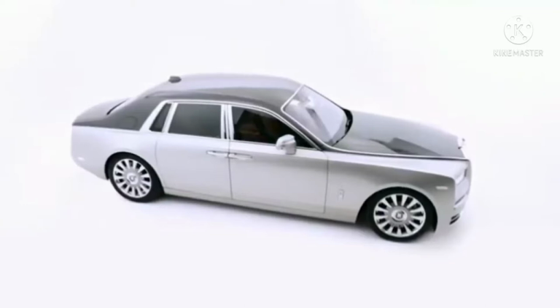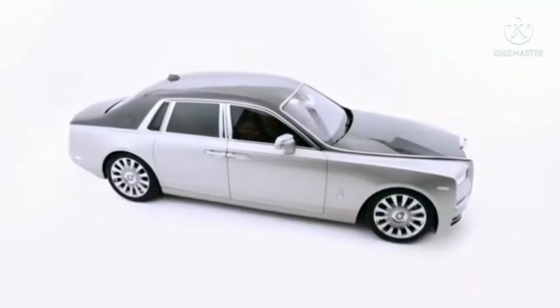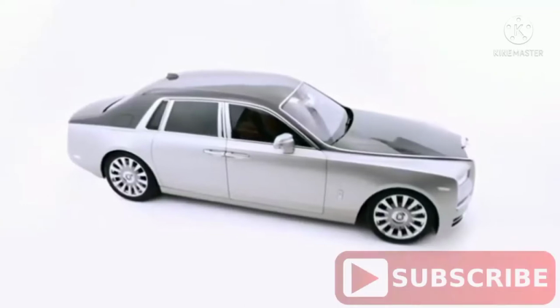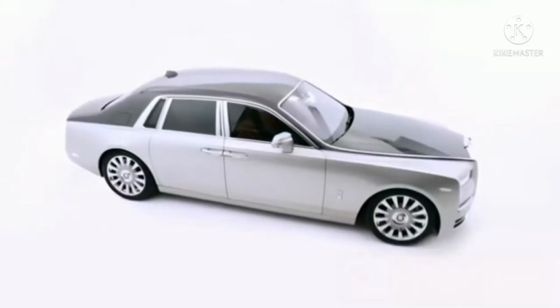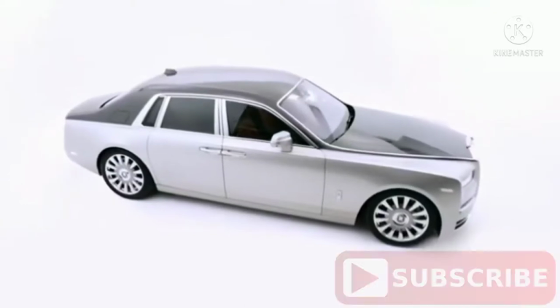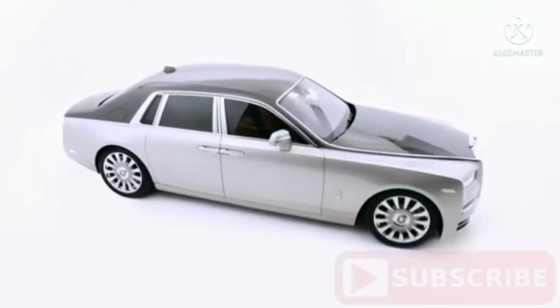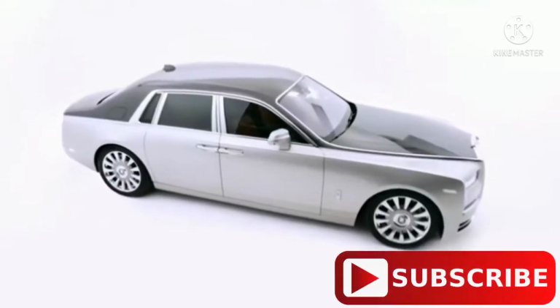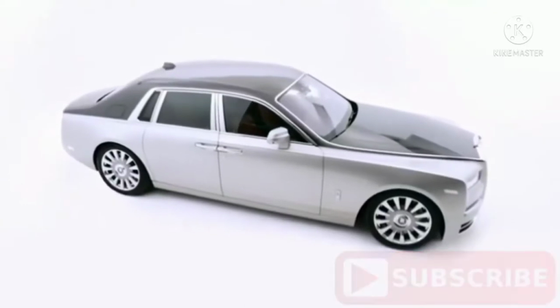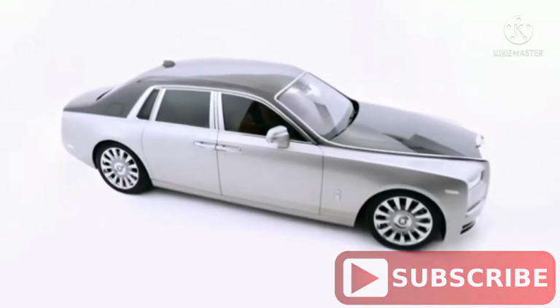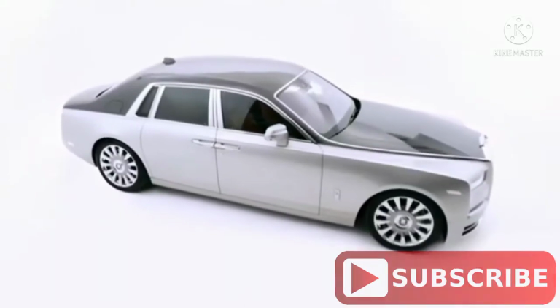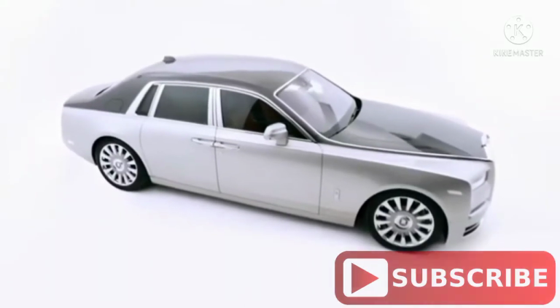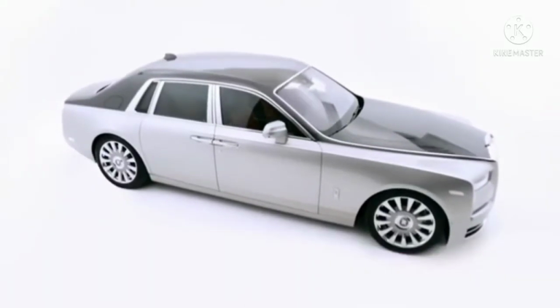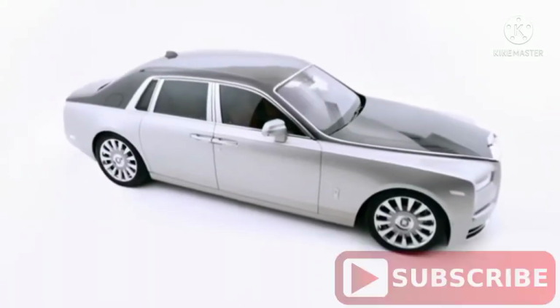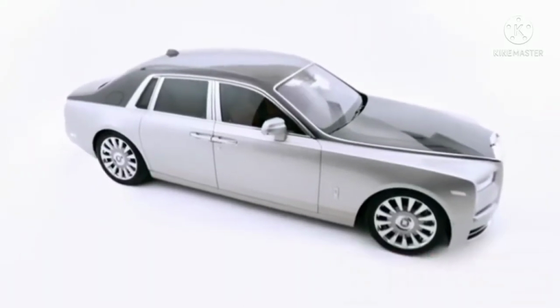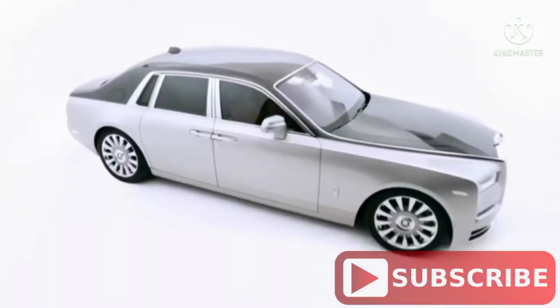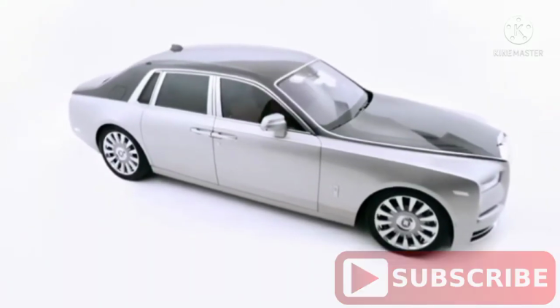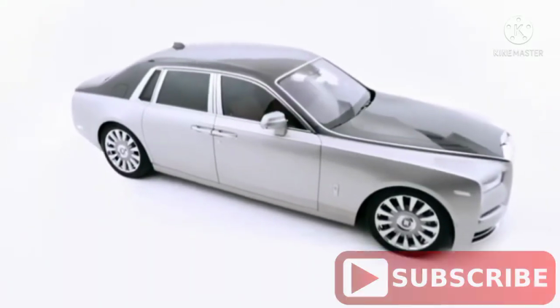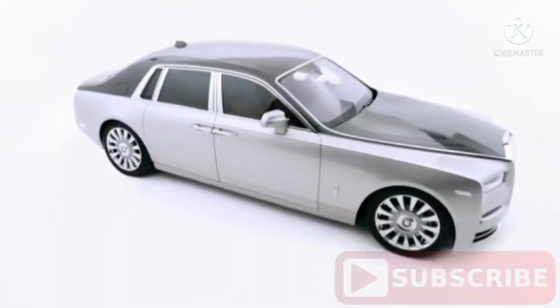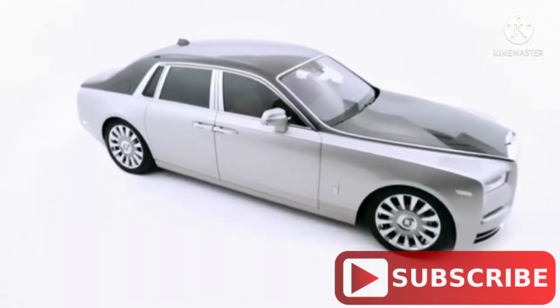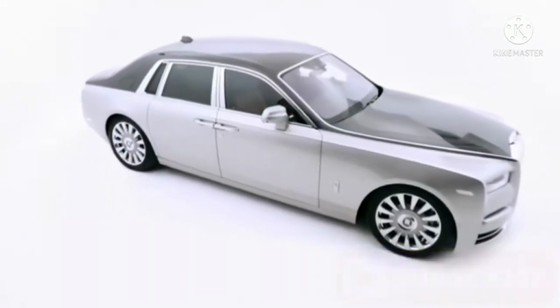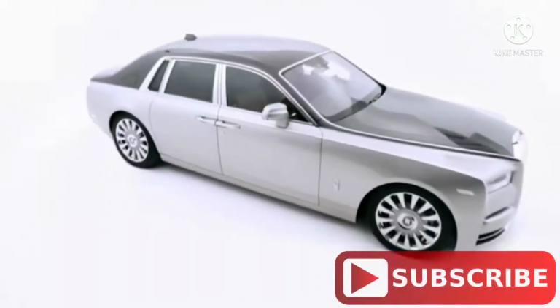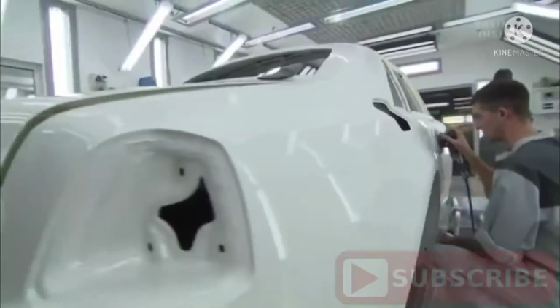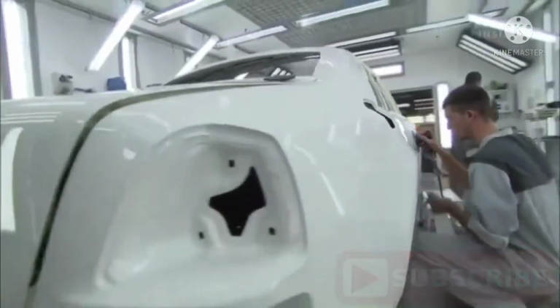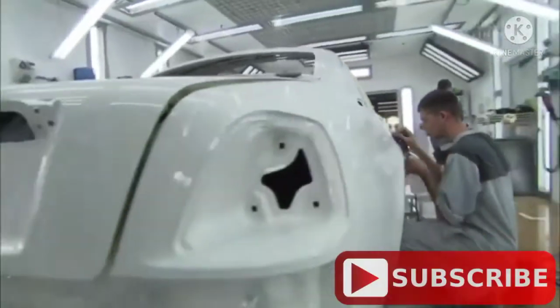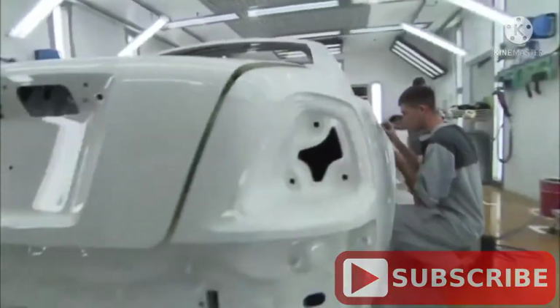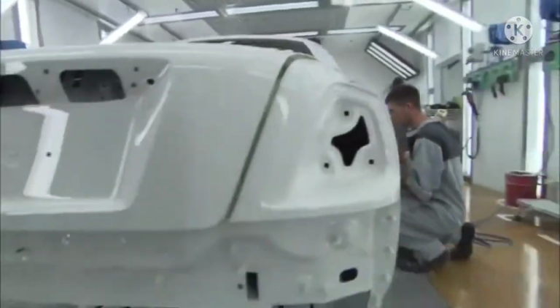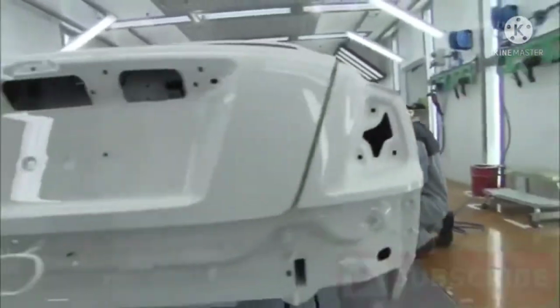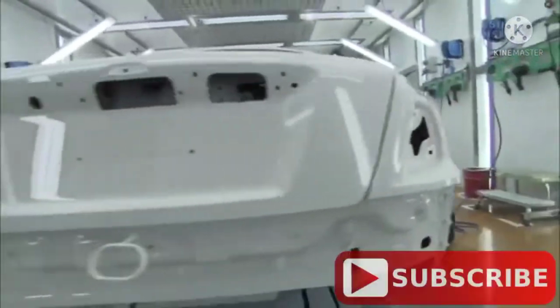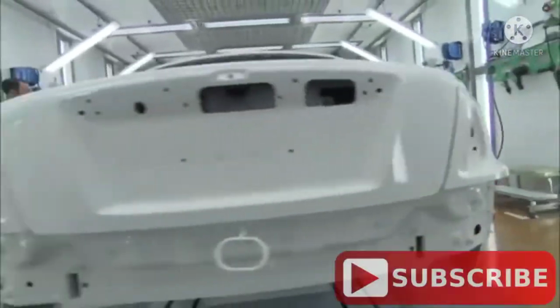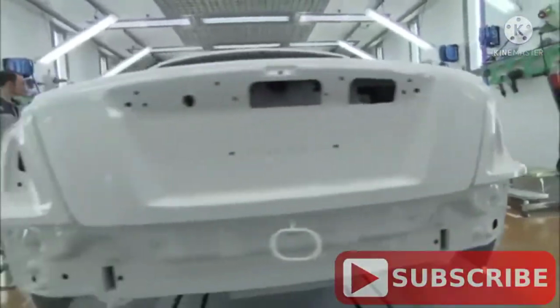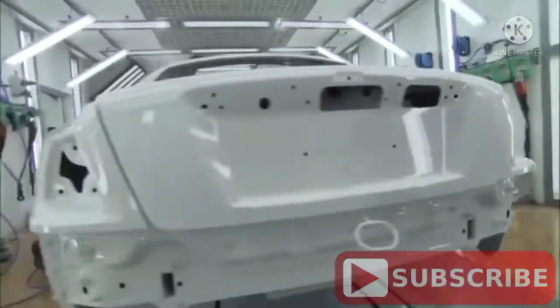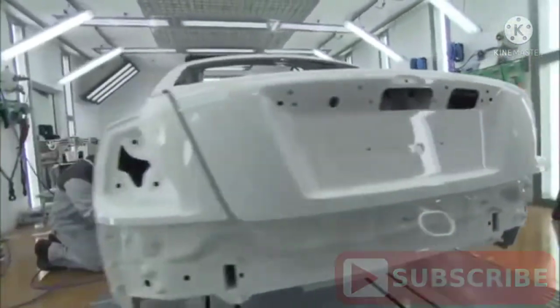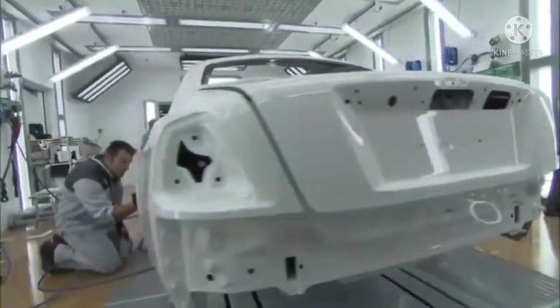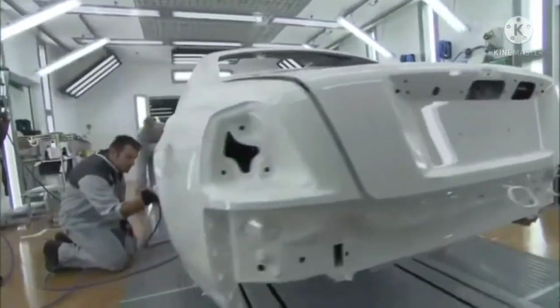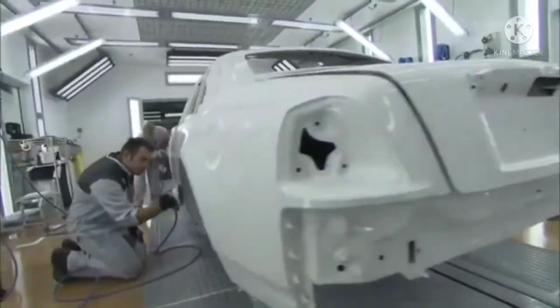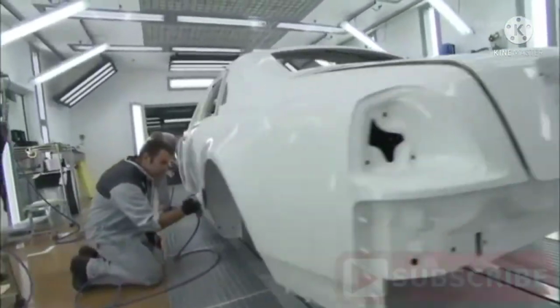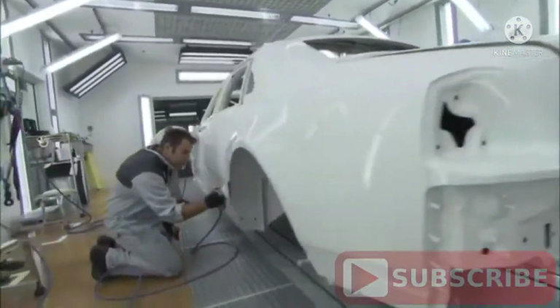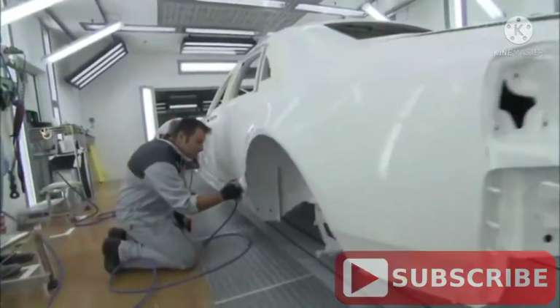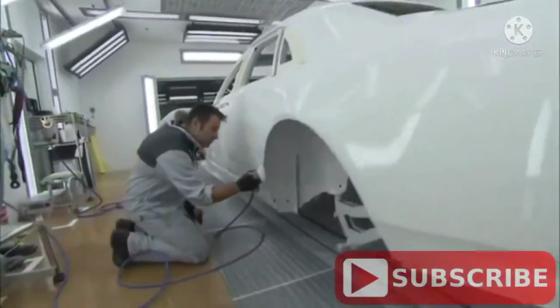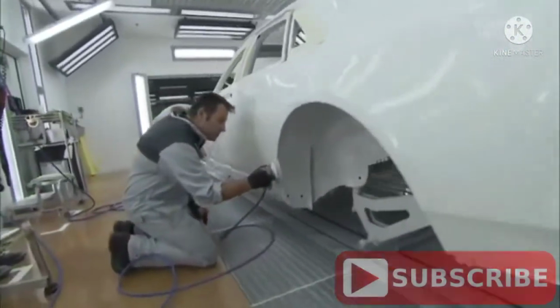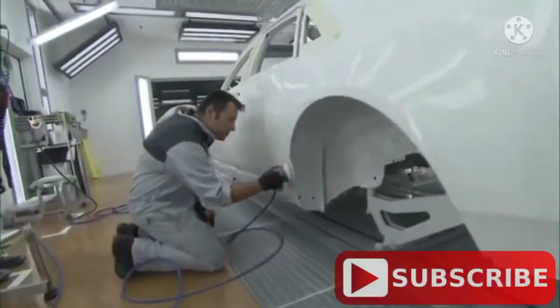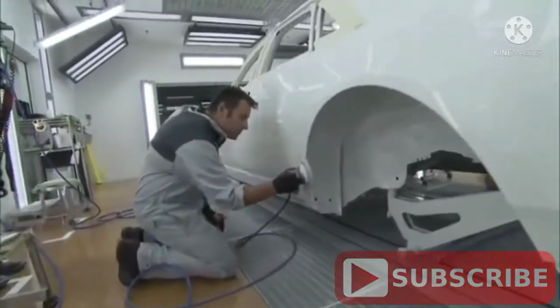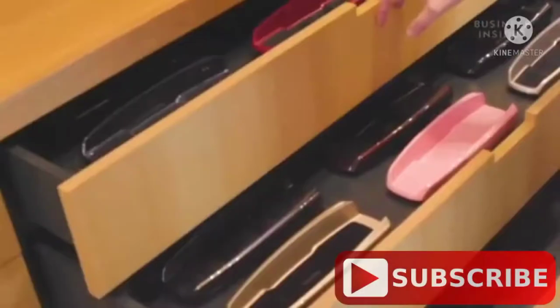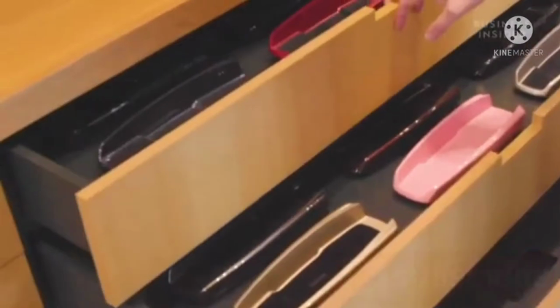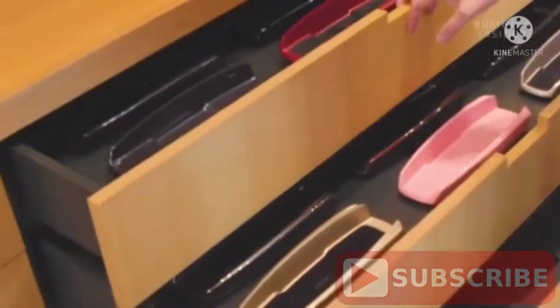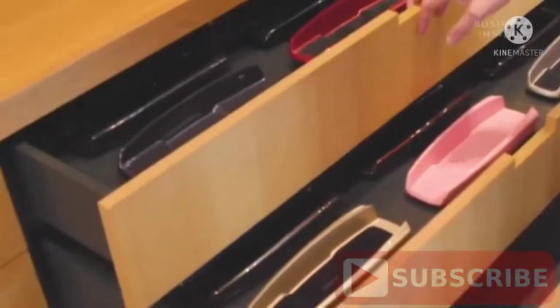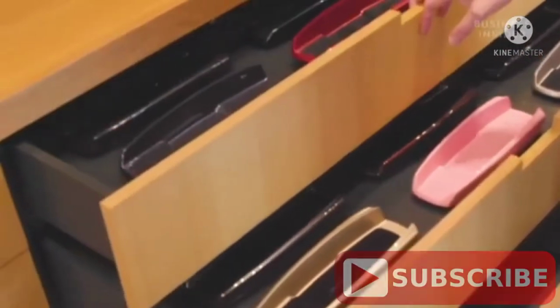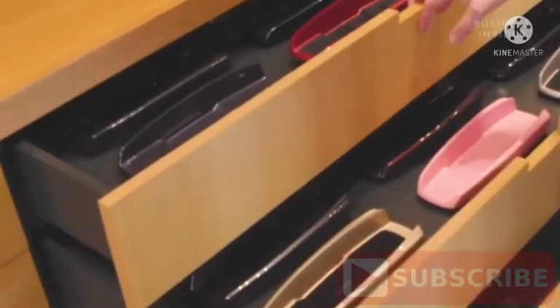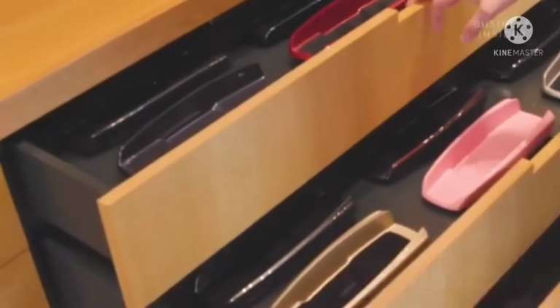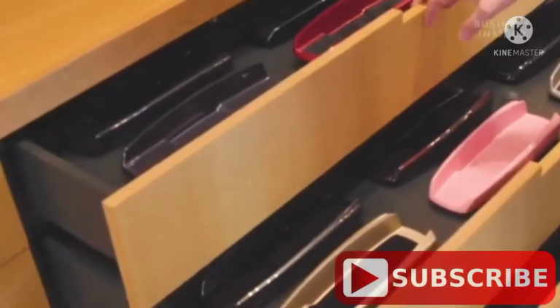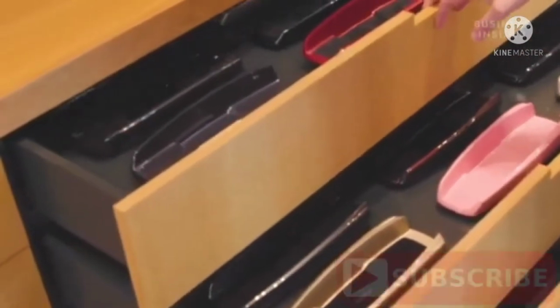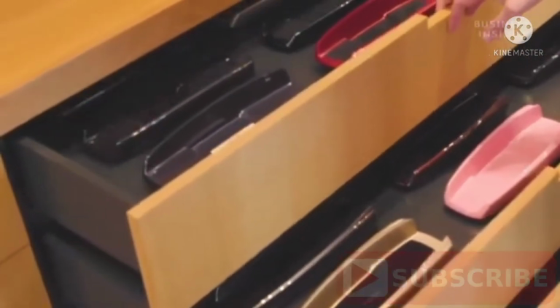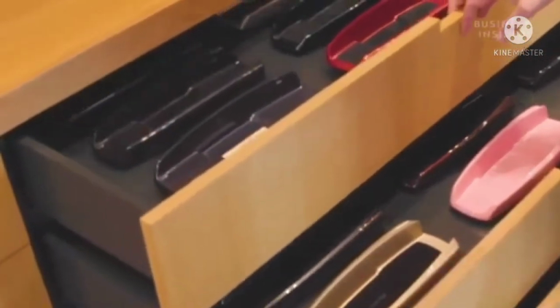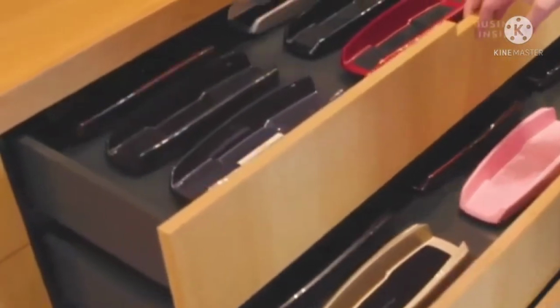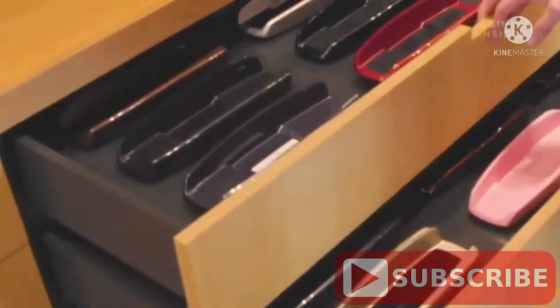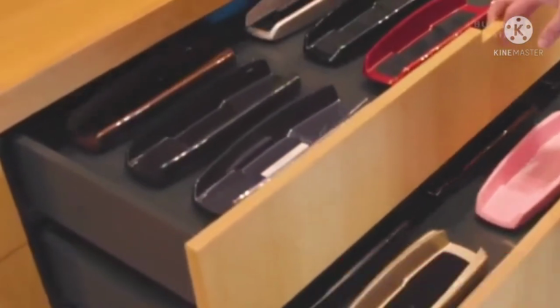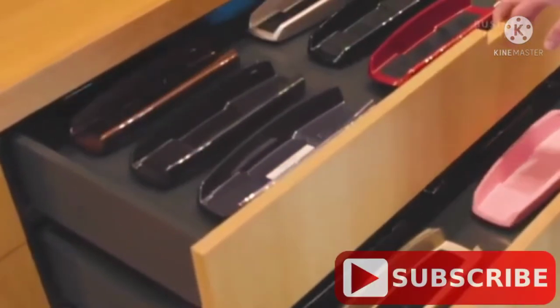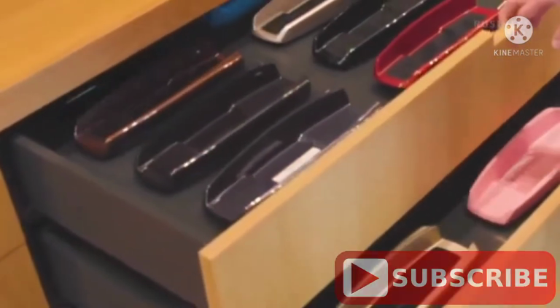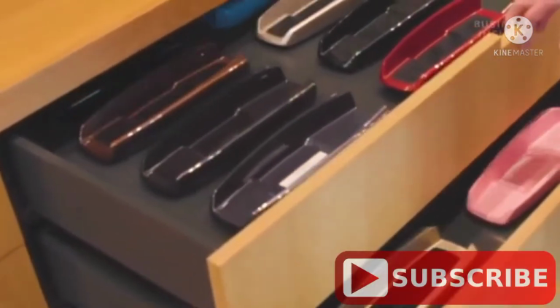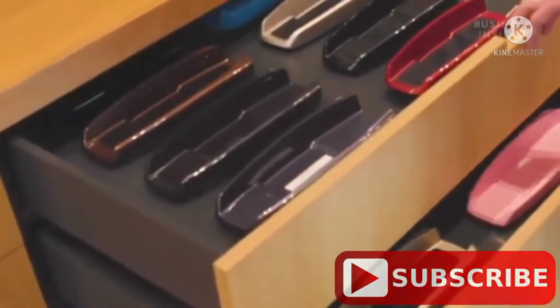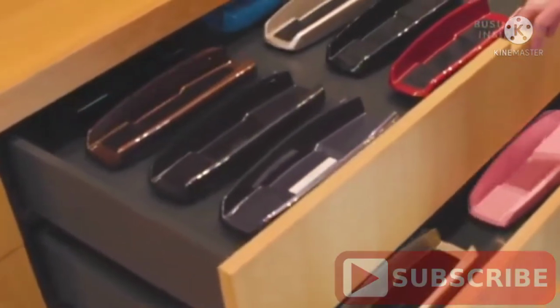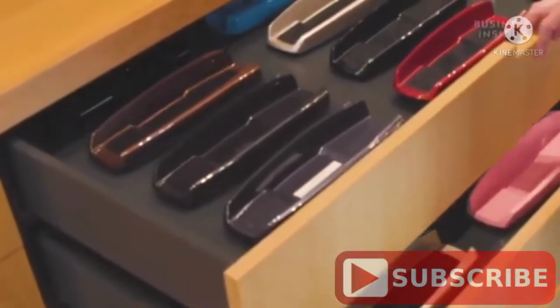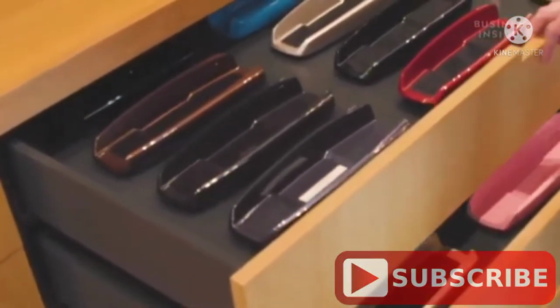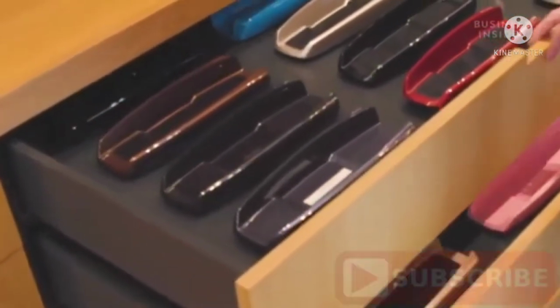Rolls-Royce refuses to even discuss its base prices. They offer a palette of 44,000 plus colours, and can even replicate a customer's personal look. You can give it a name, and it's yours.